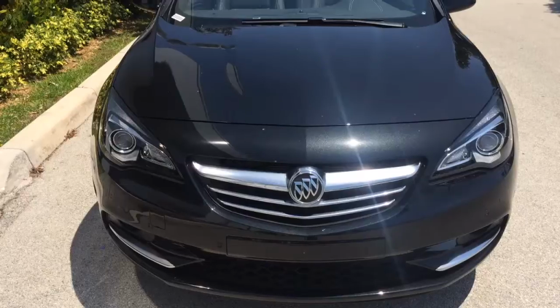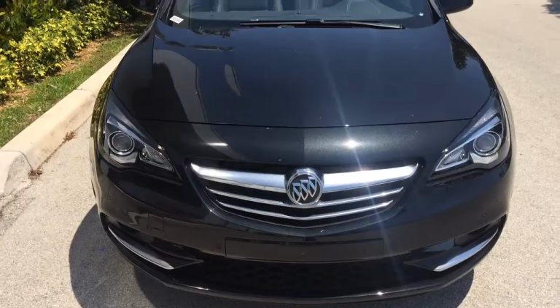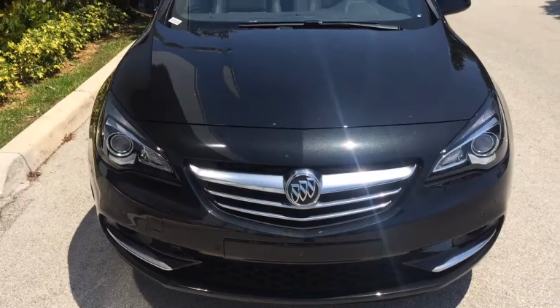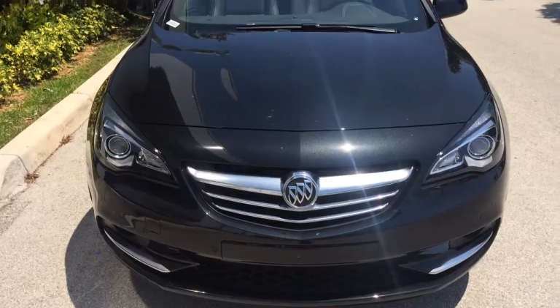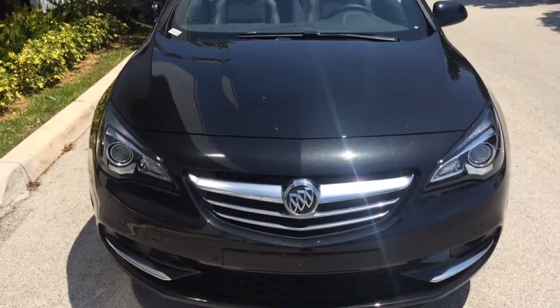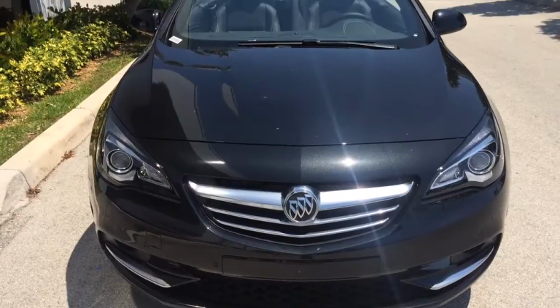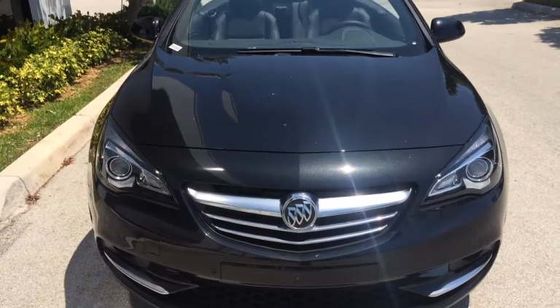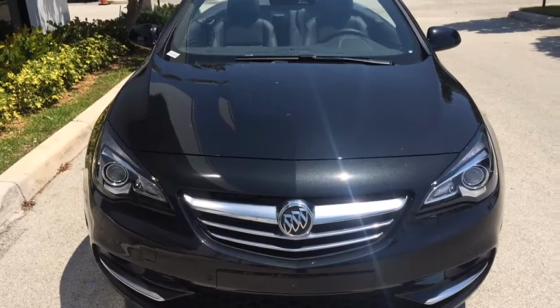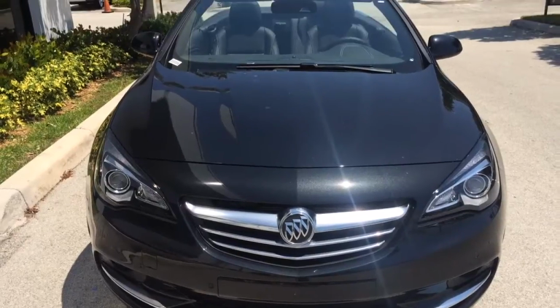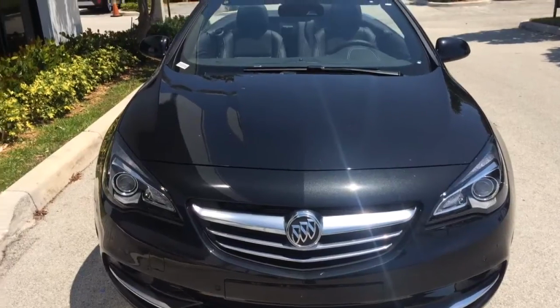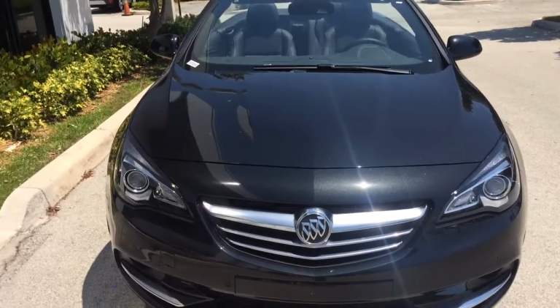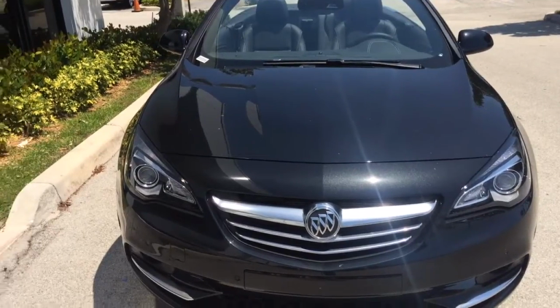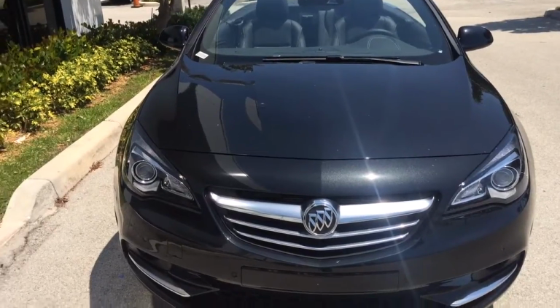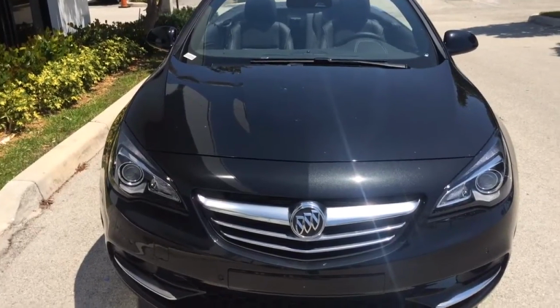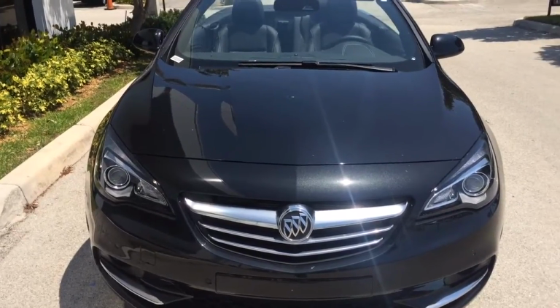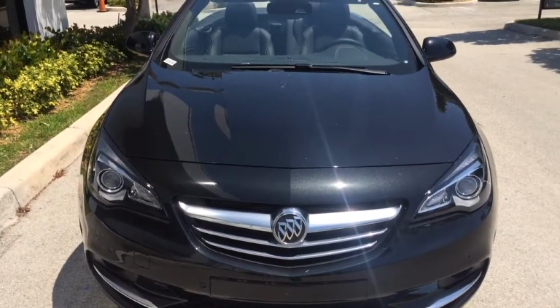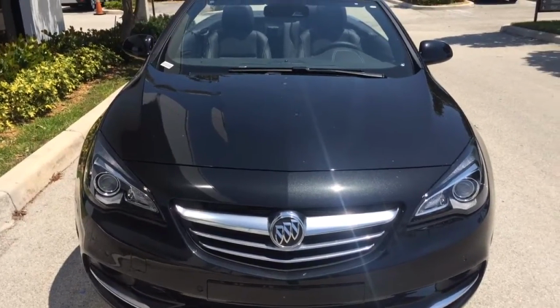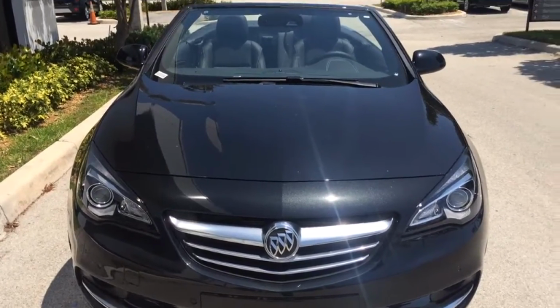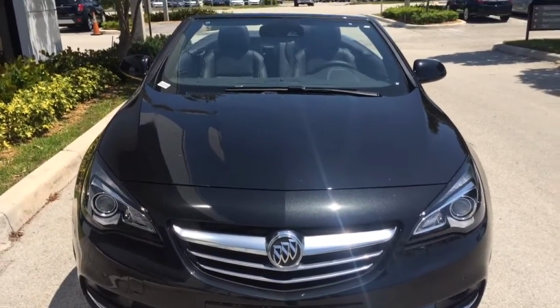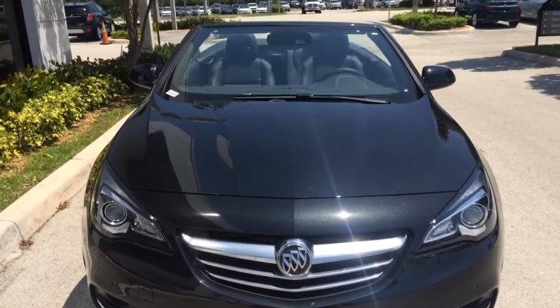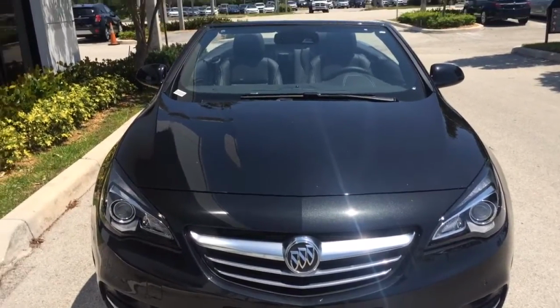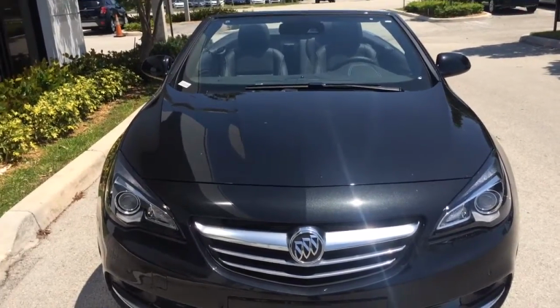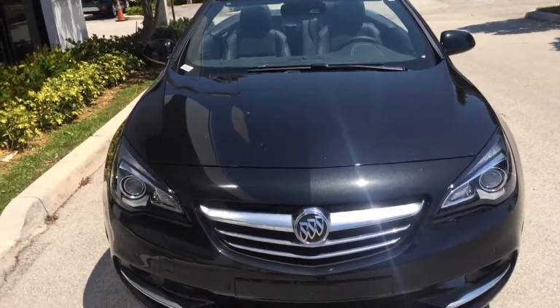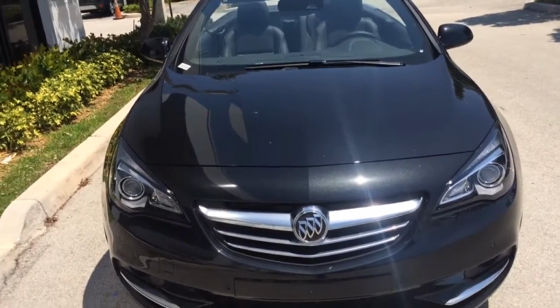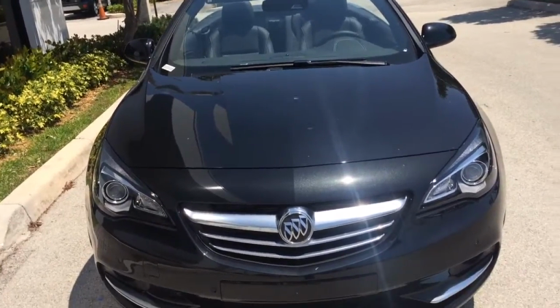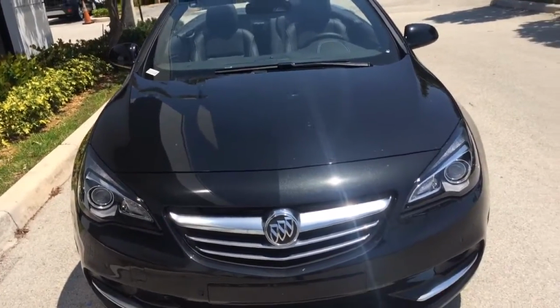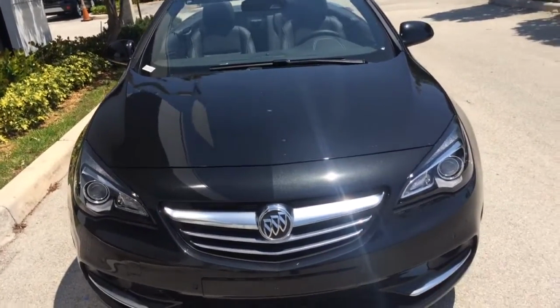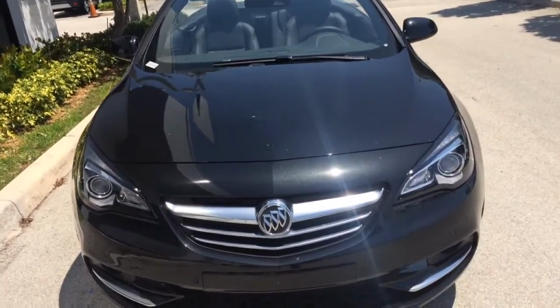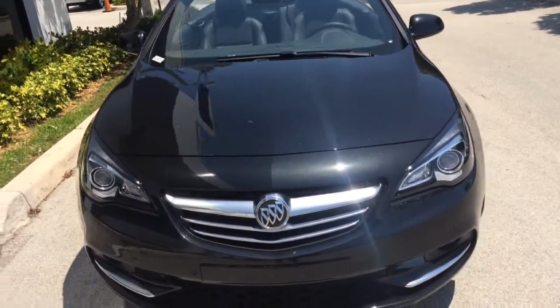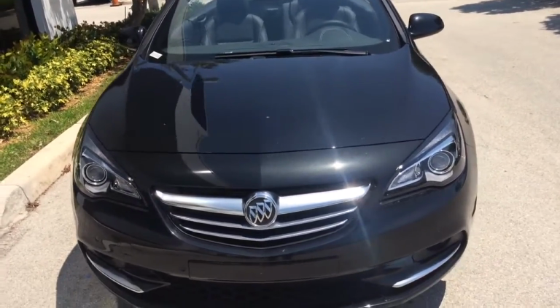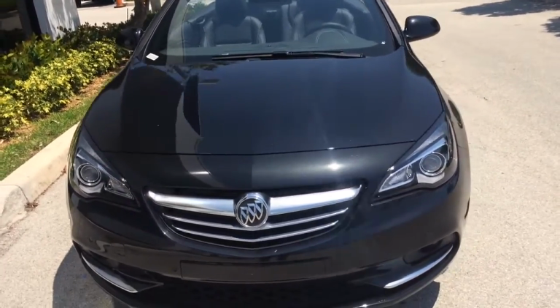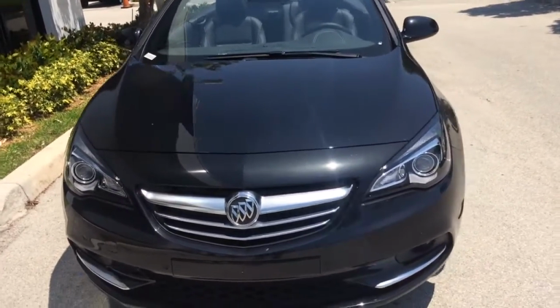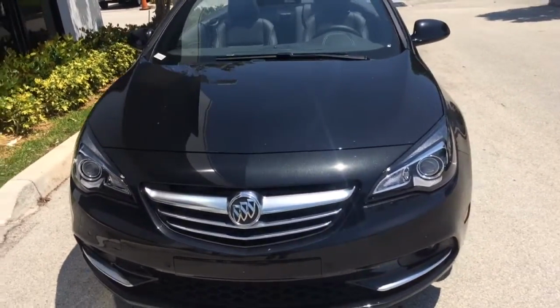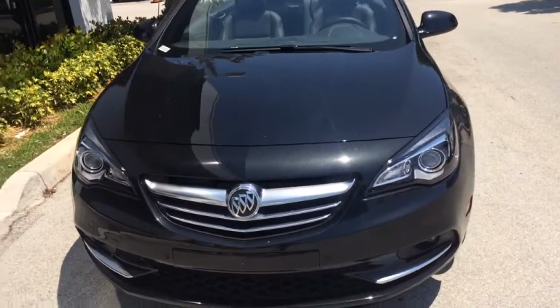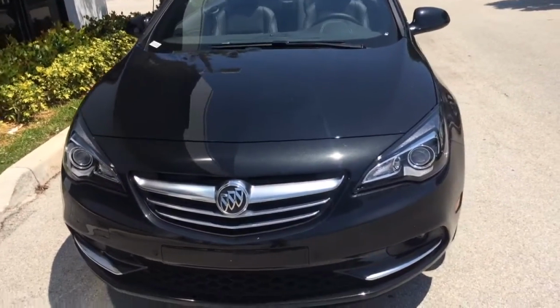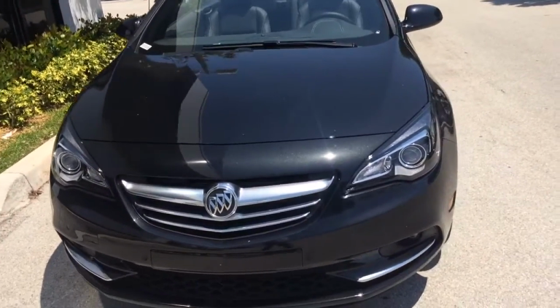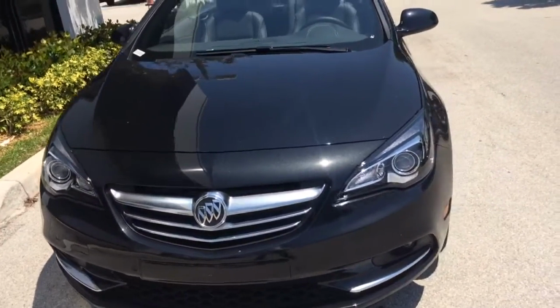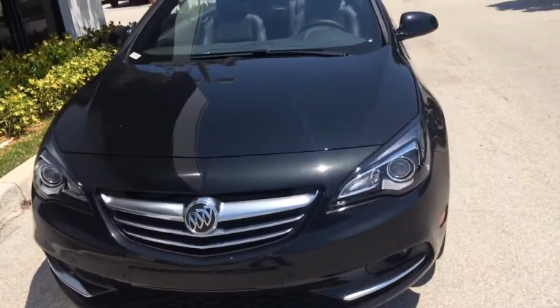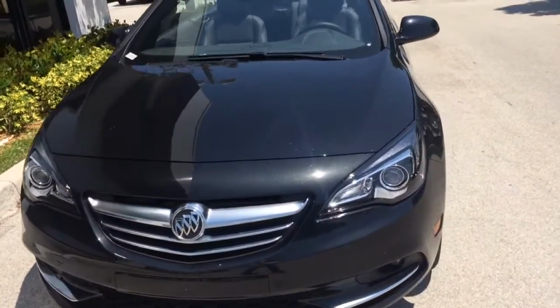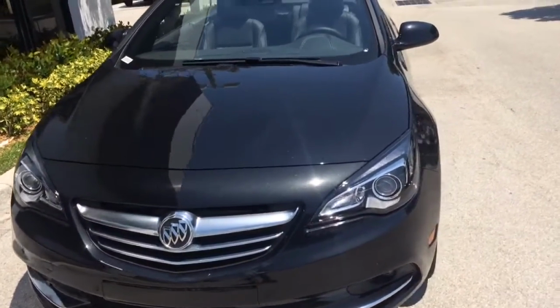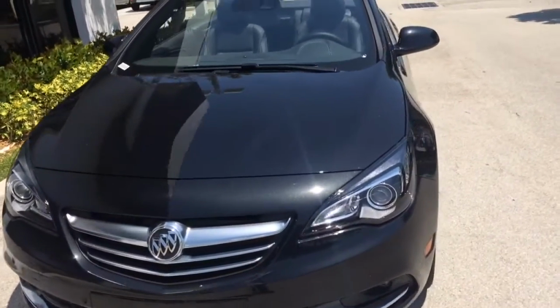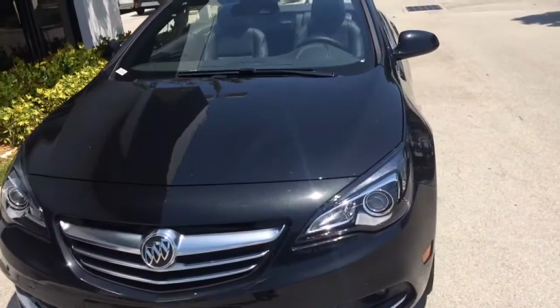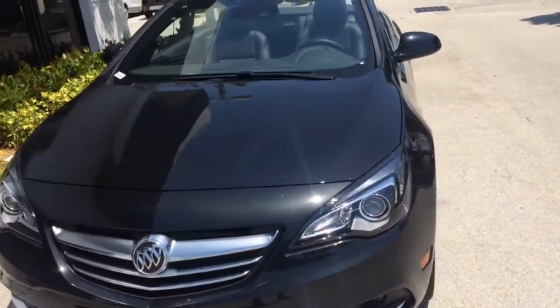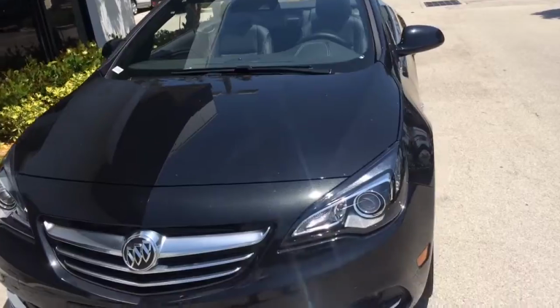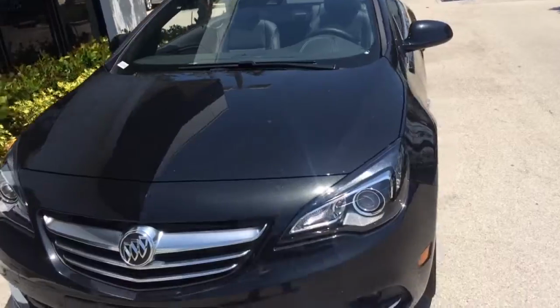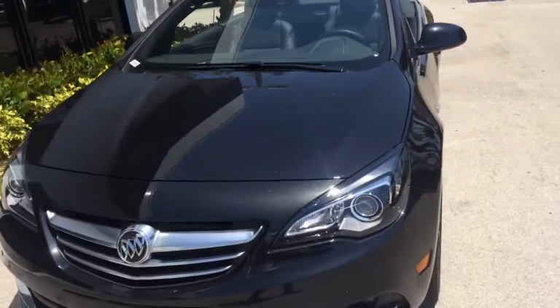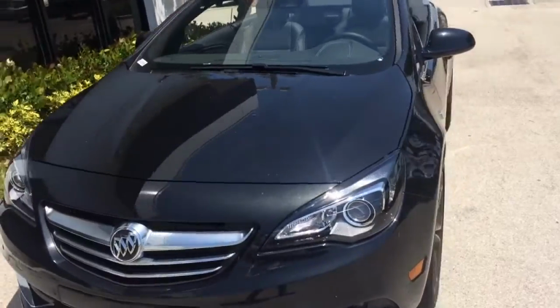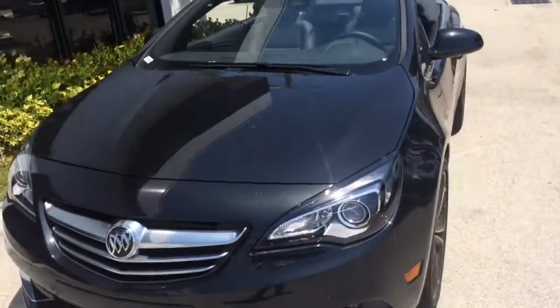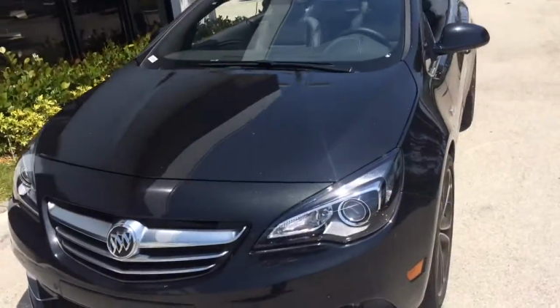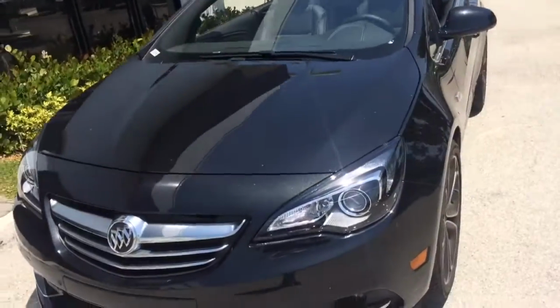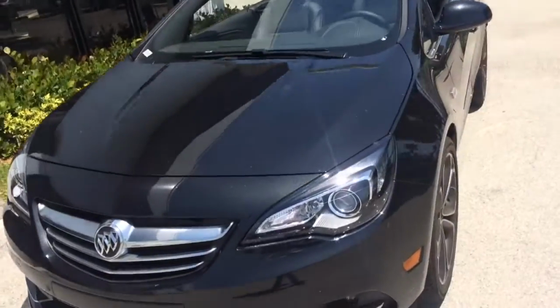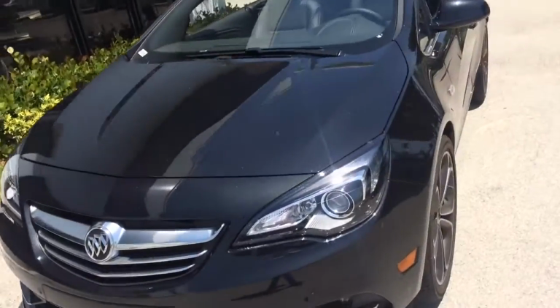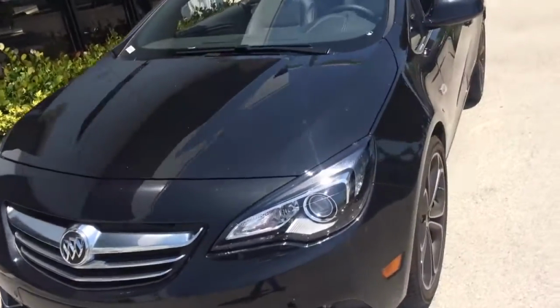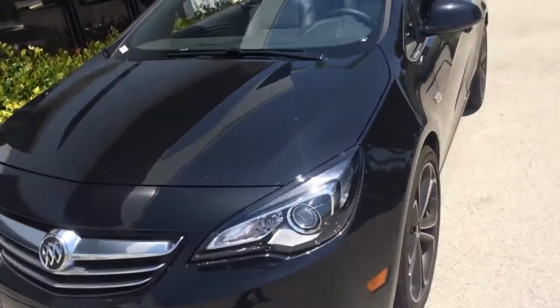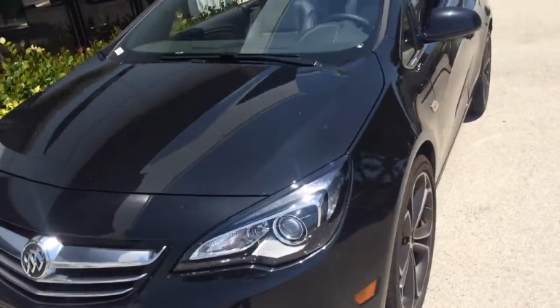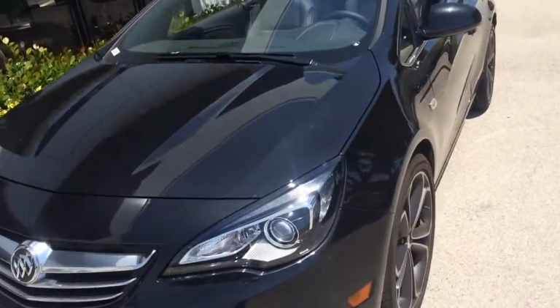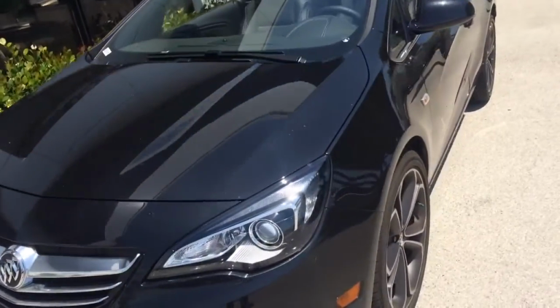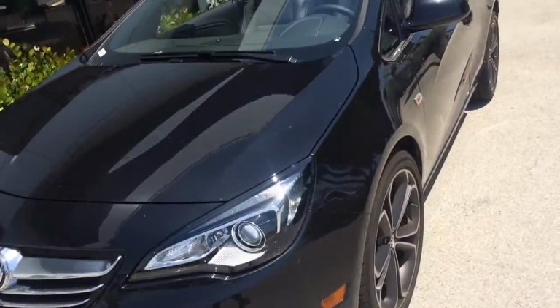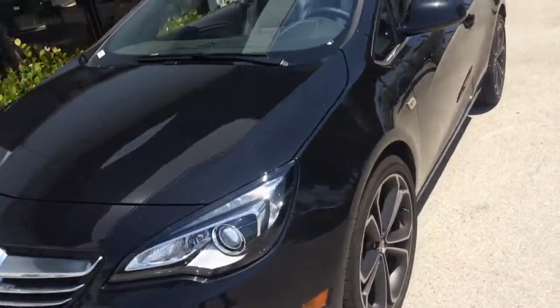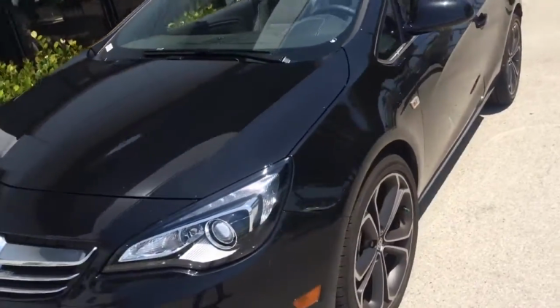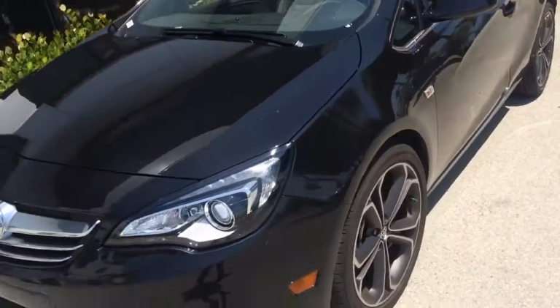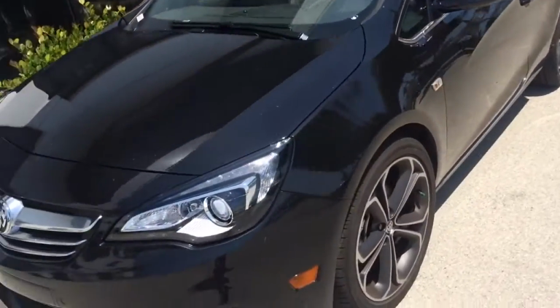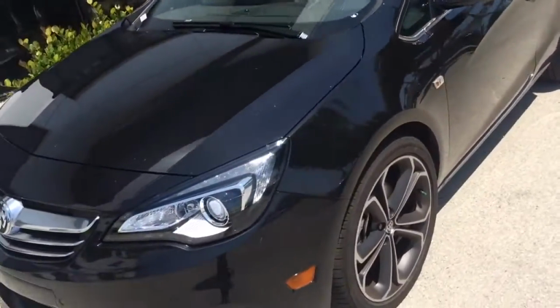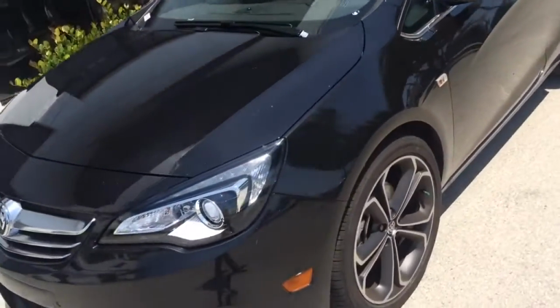Good afternoon, Mike Savanapi here at Delray Buick GMC. This is the 2016 Buick Cascada you're inquiring about.